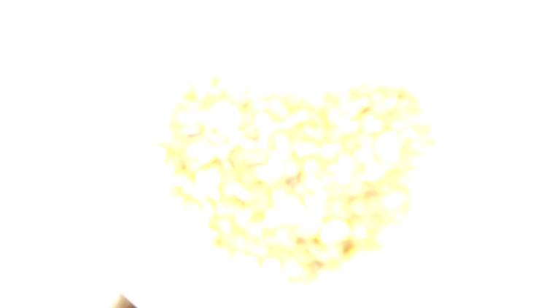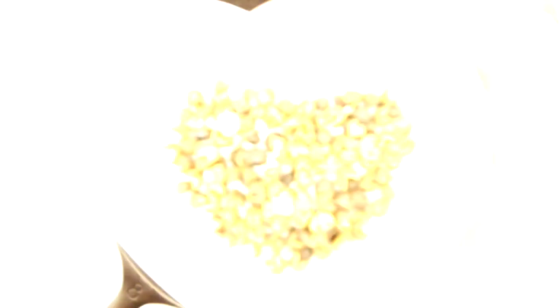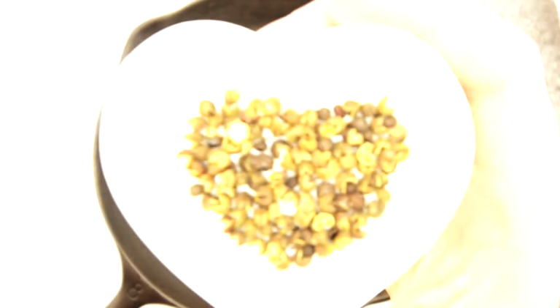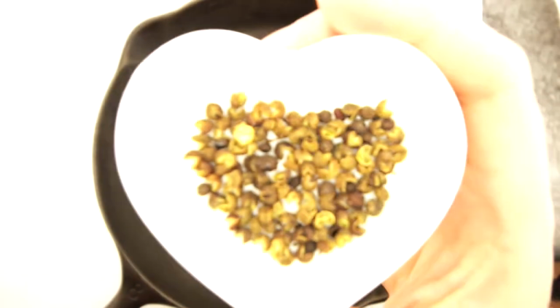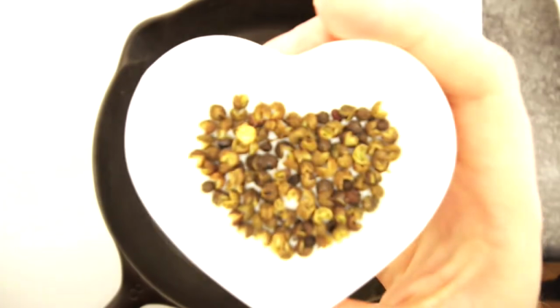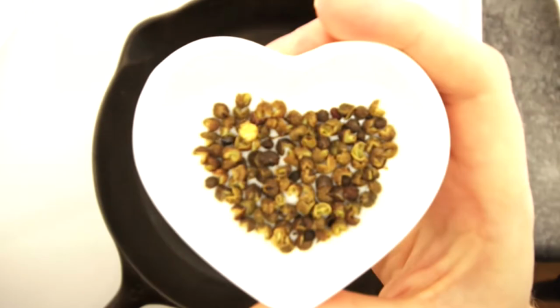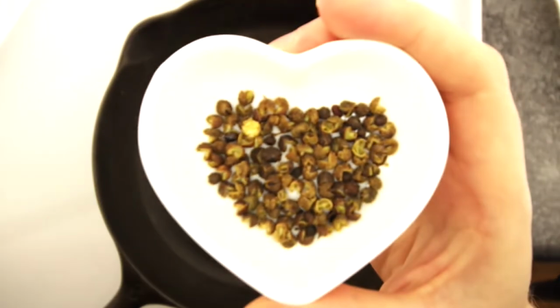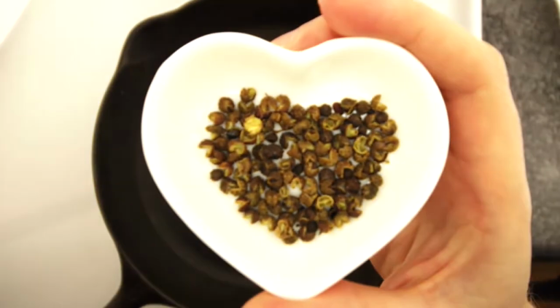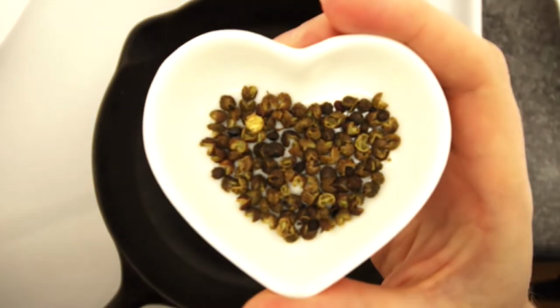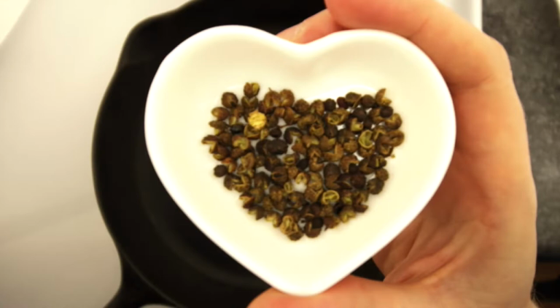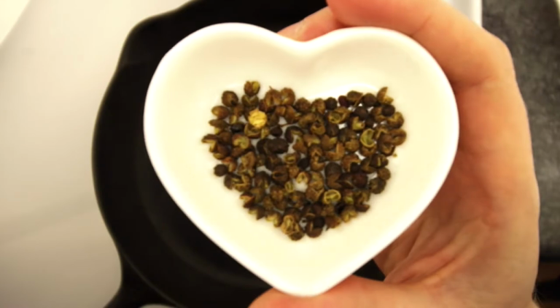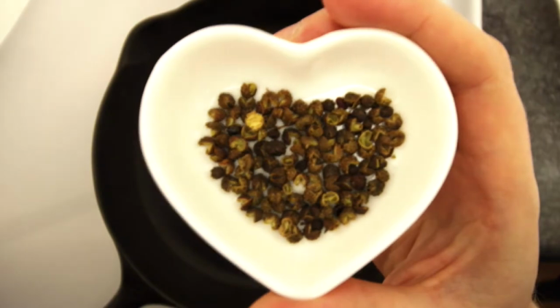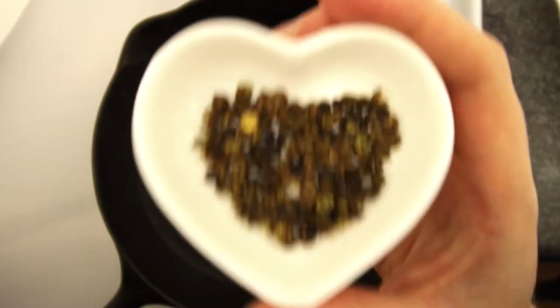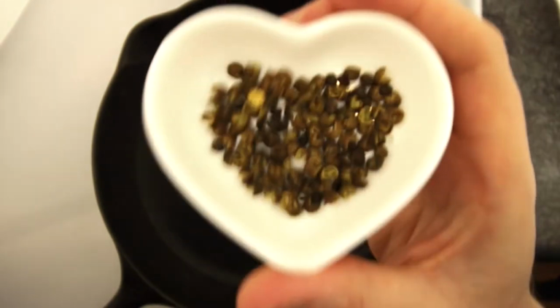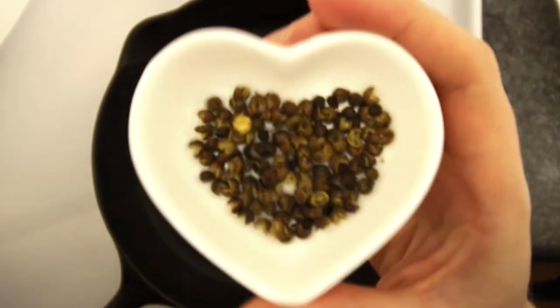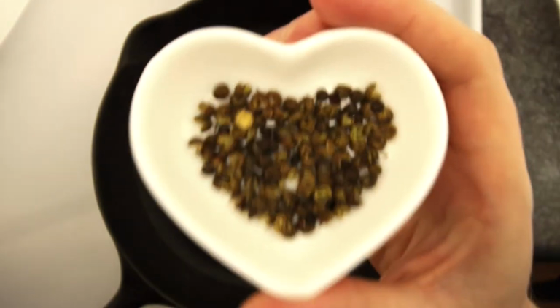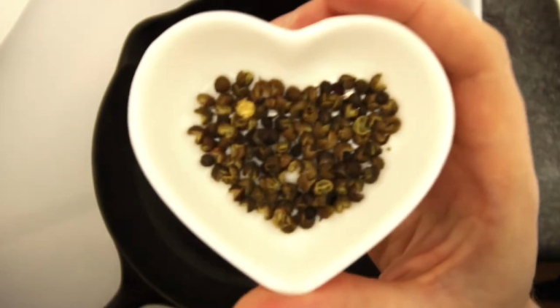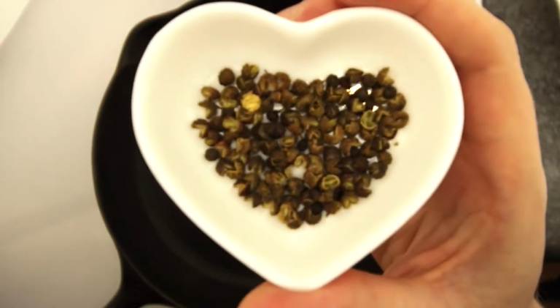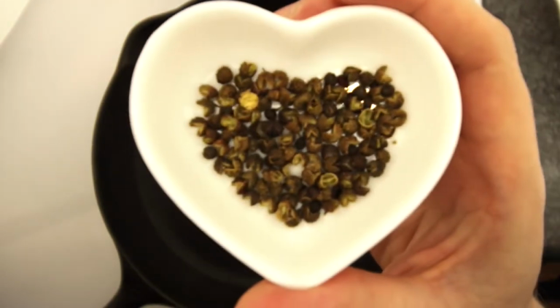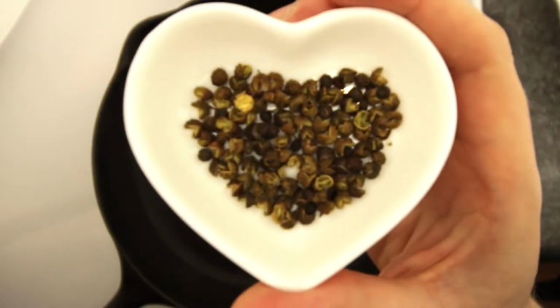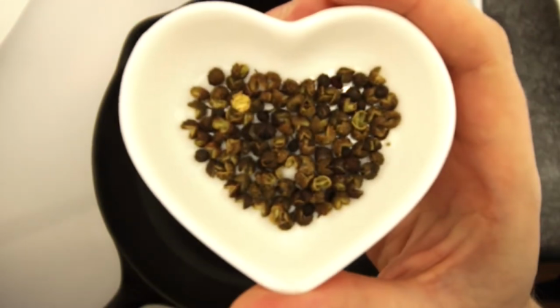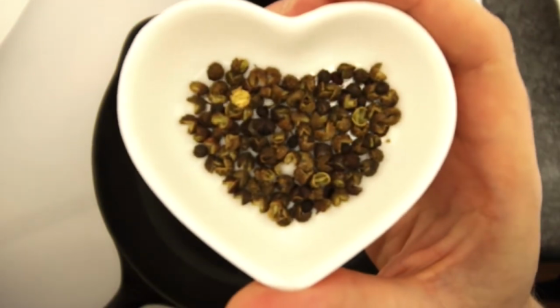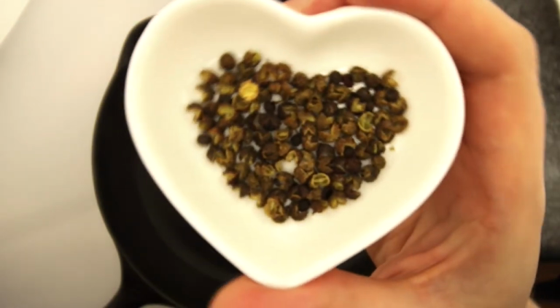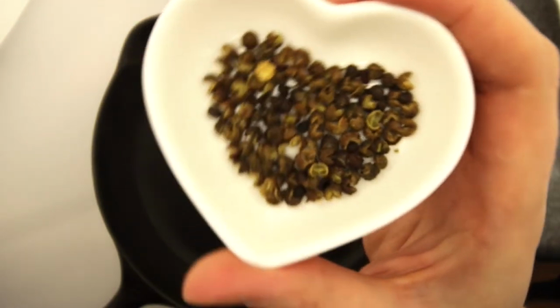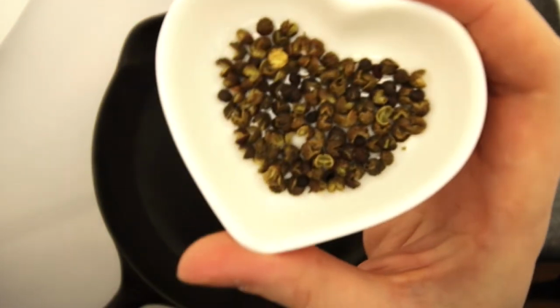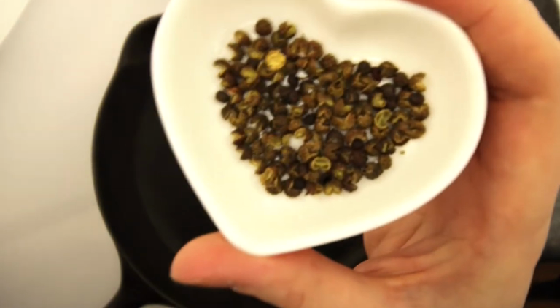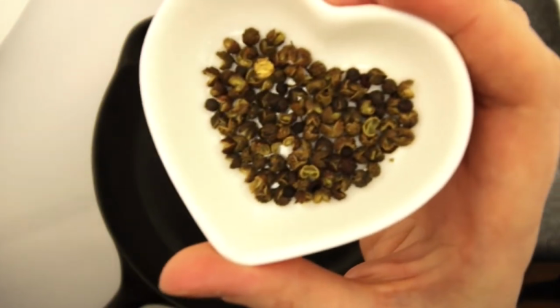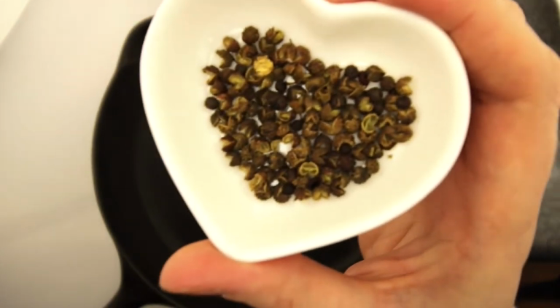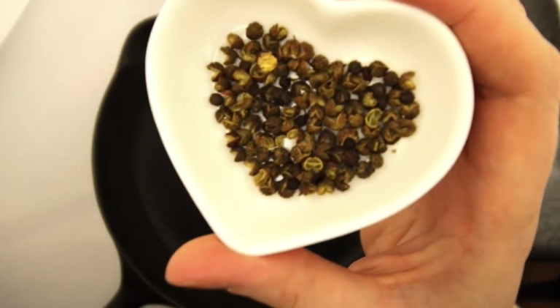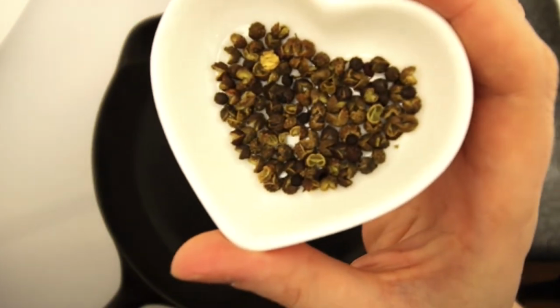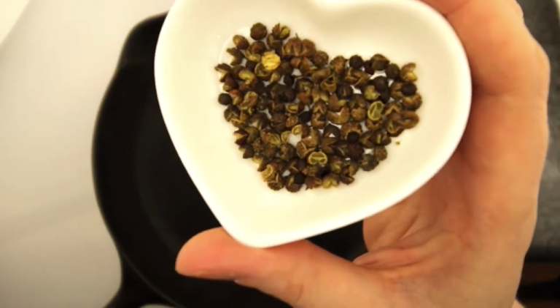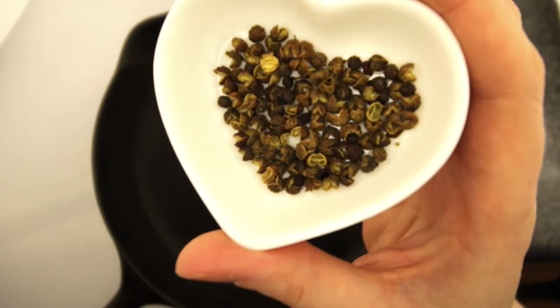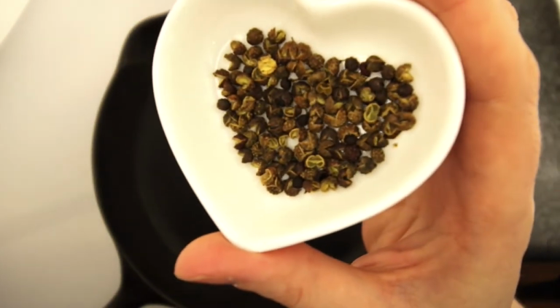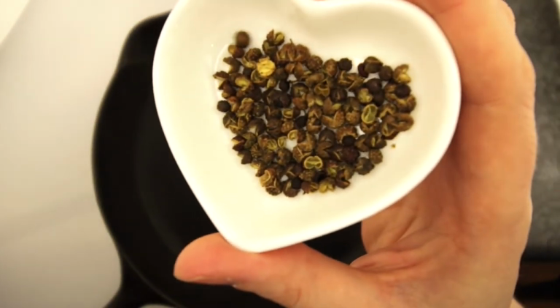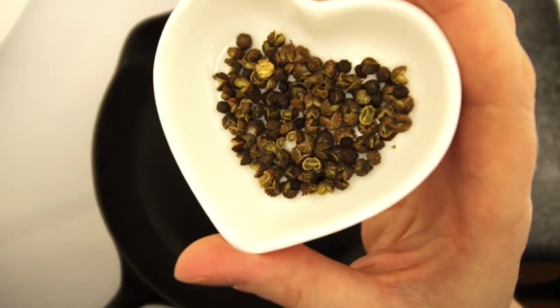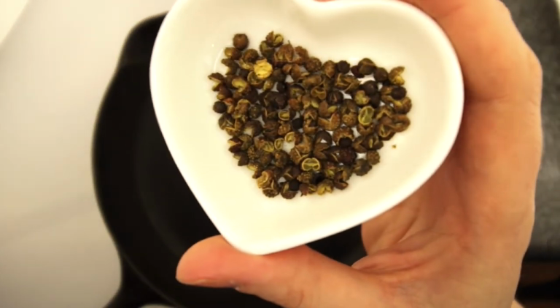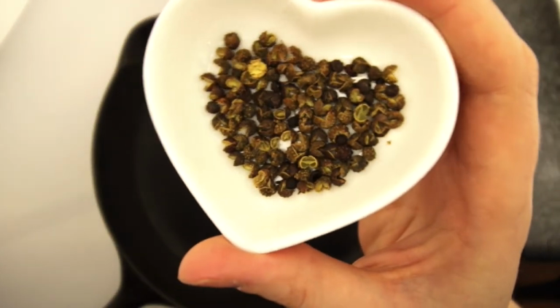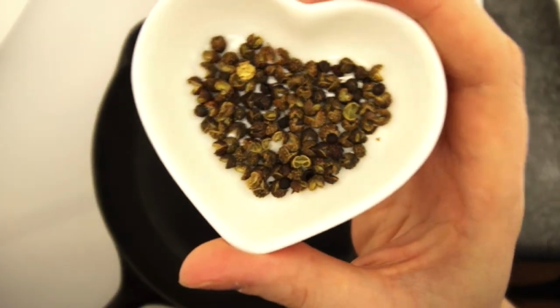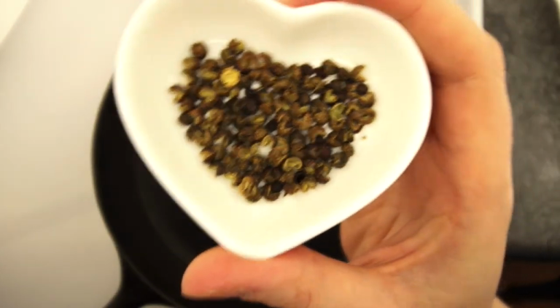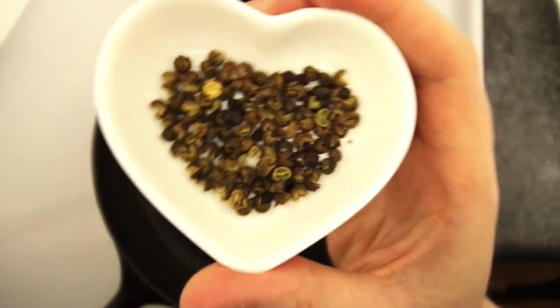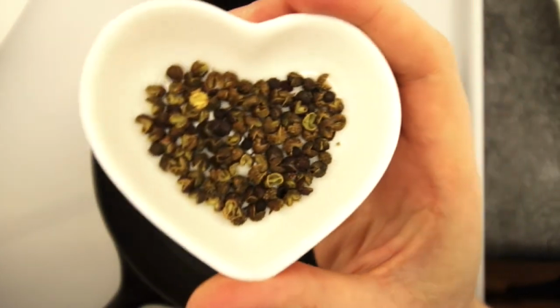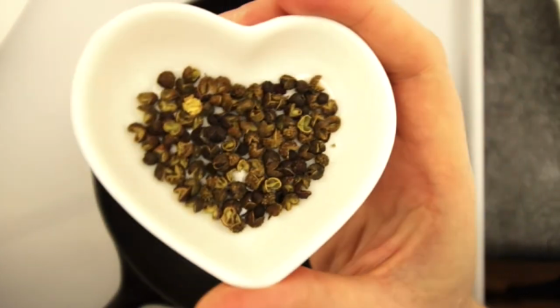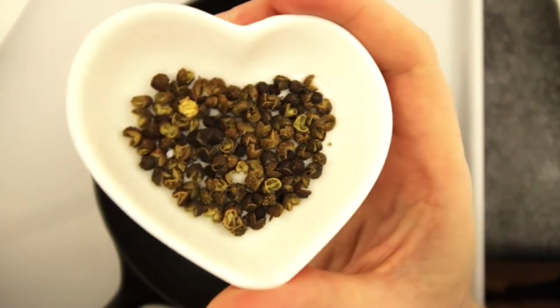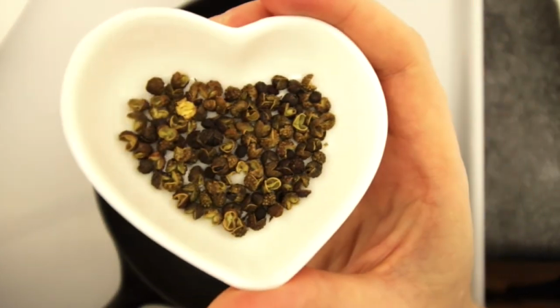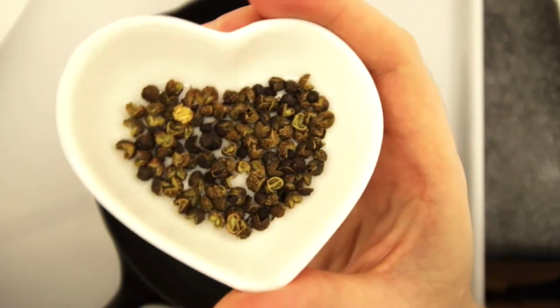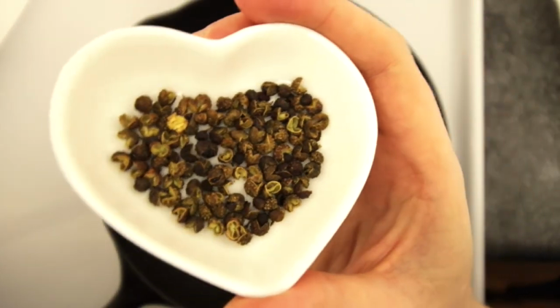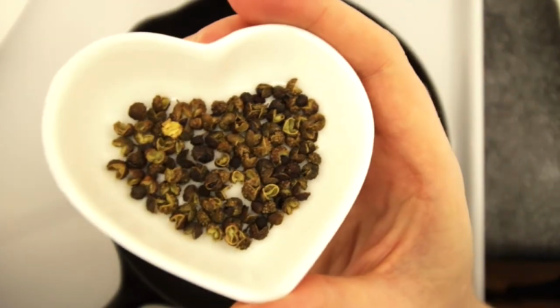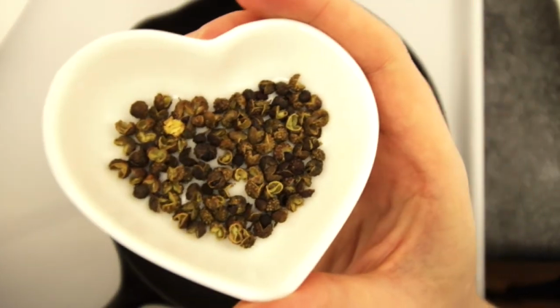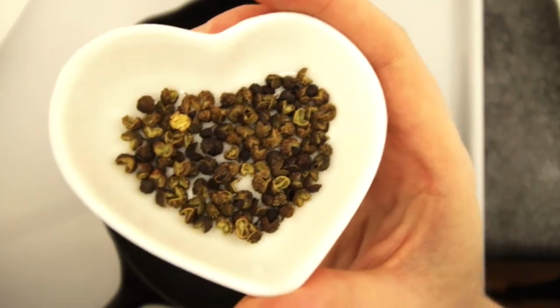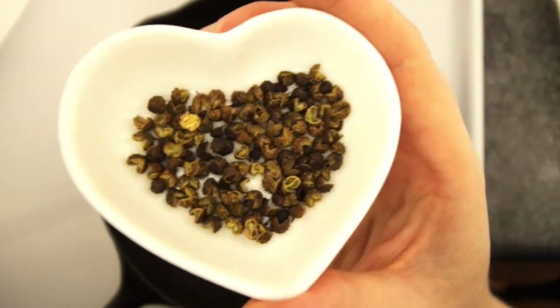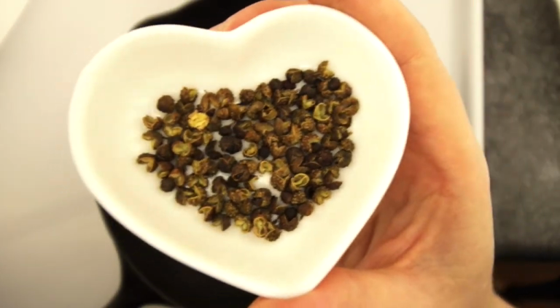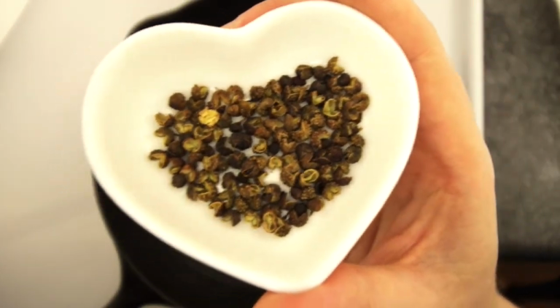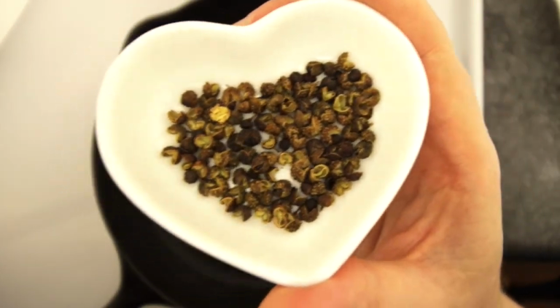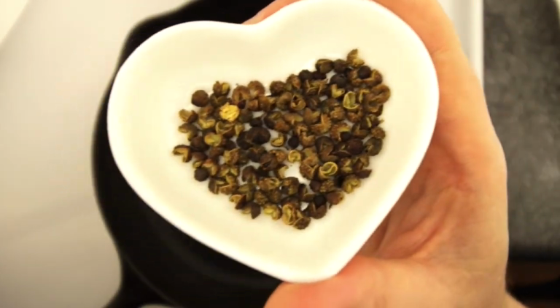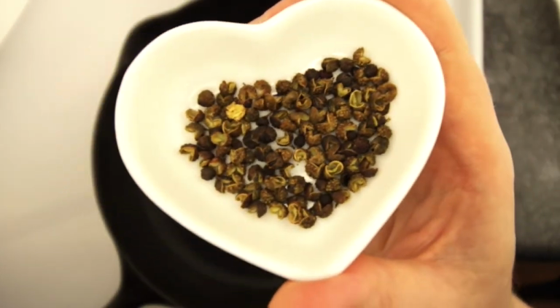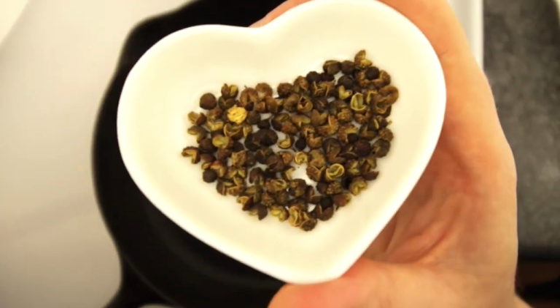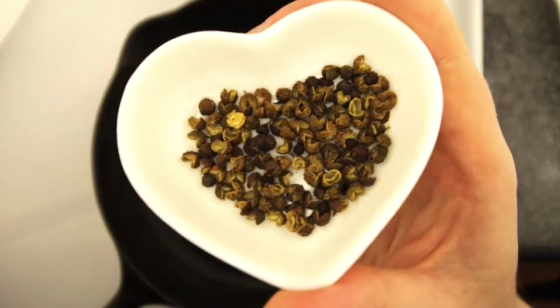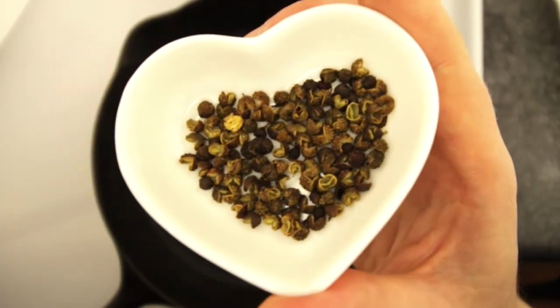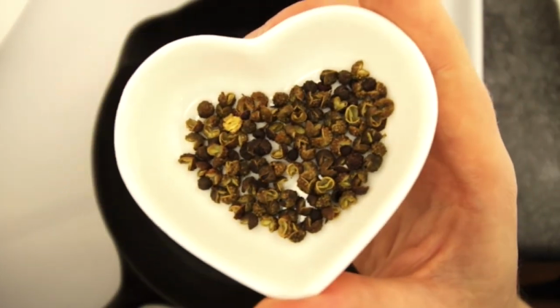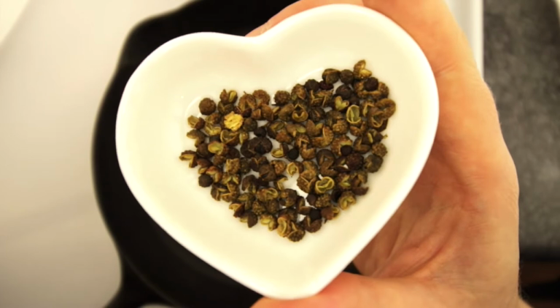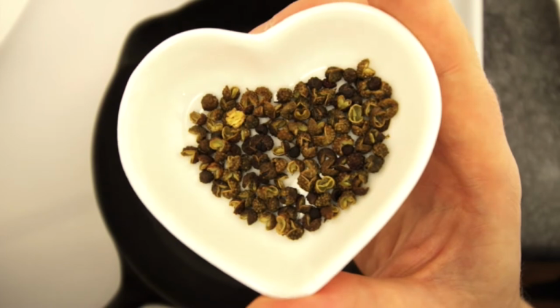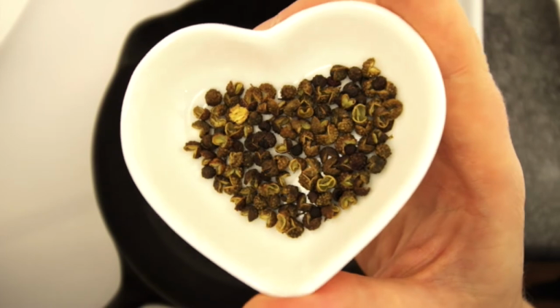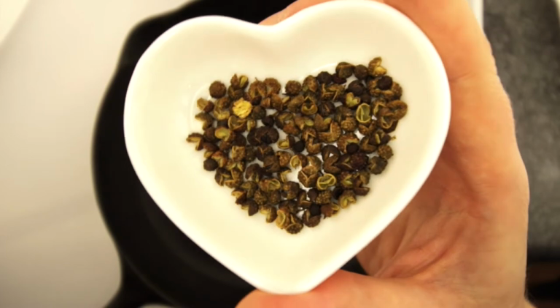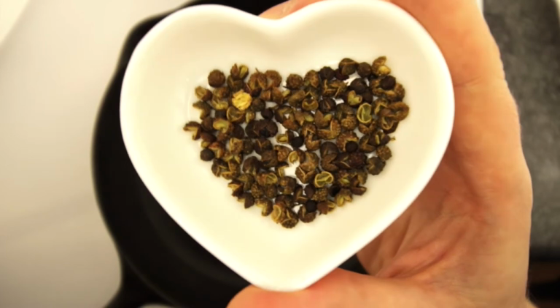We're starting off with toasting our Szechuan peppercorns, also called prickly ash. They're sold in bulk at most Asian stores.